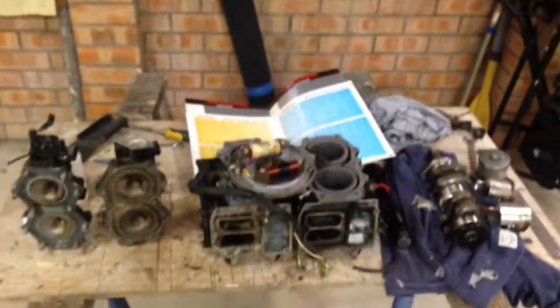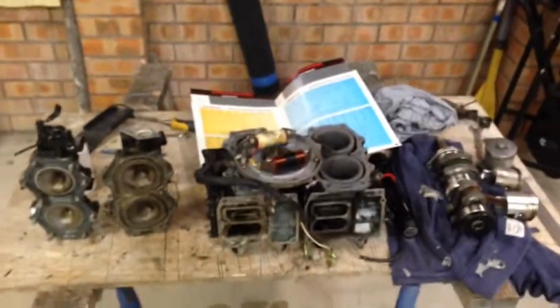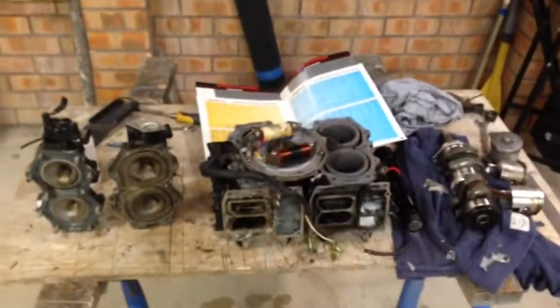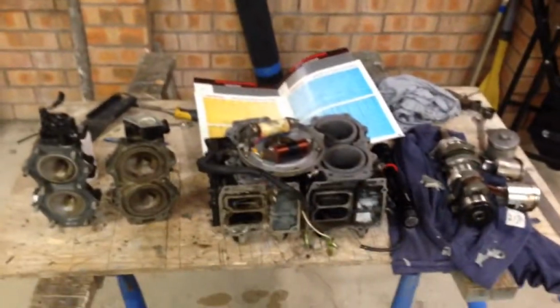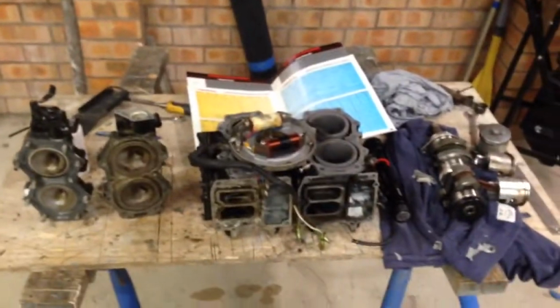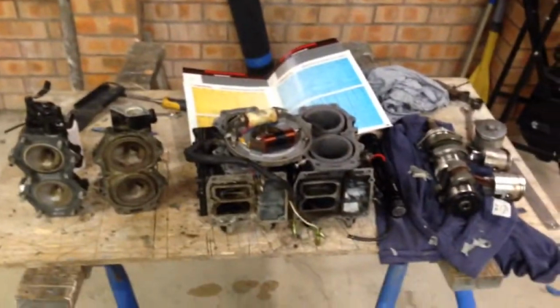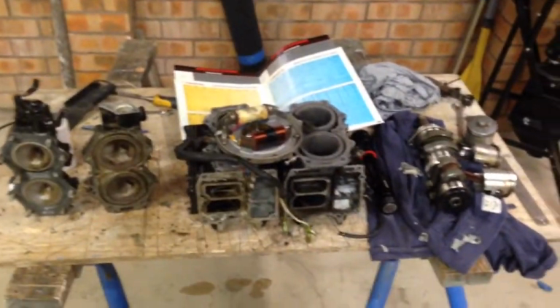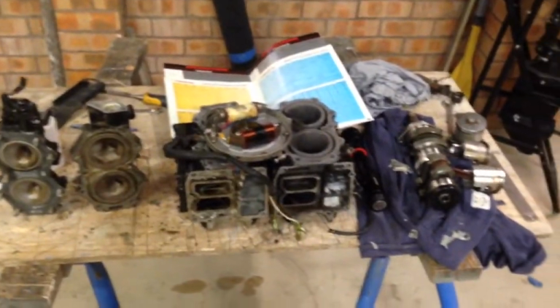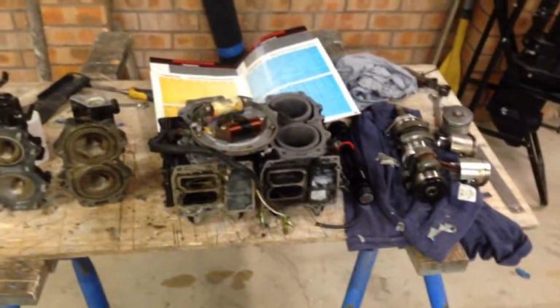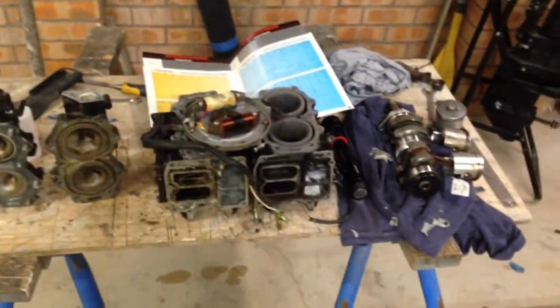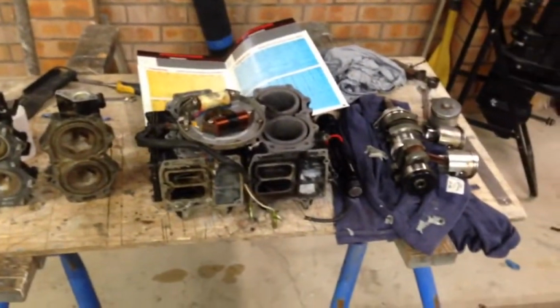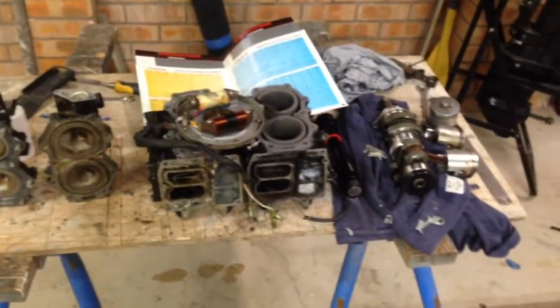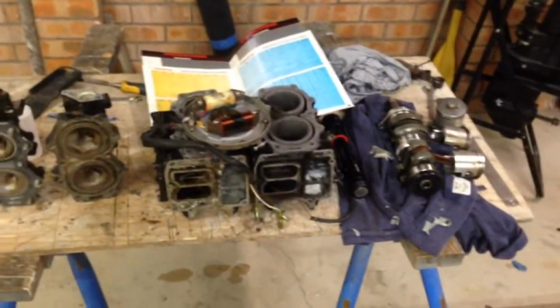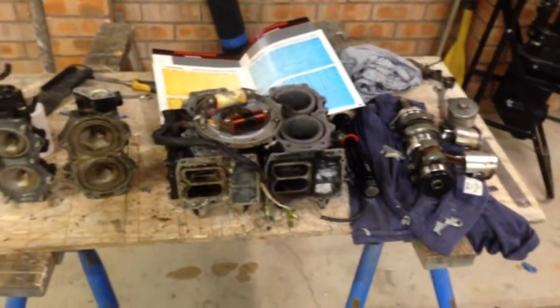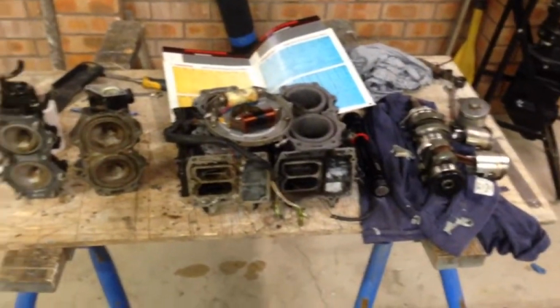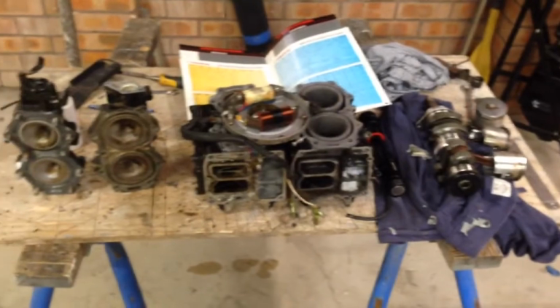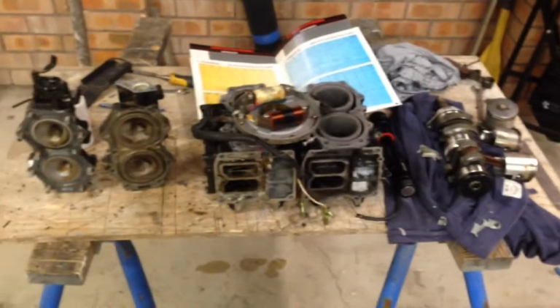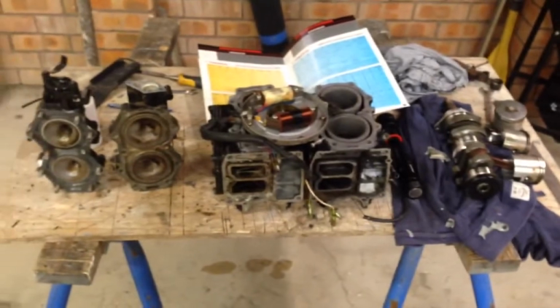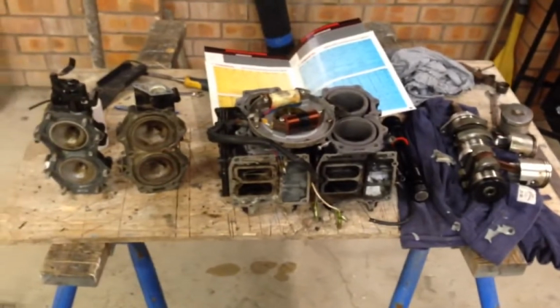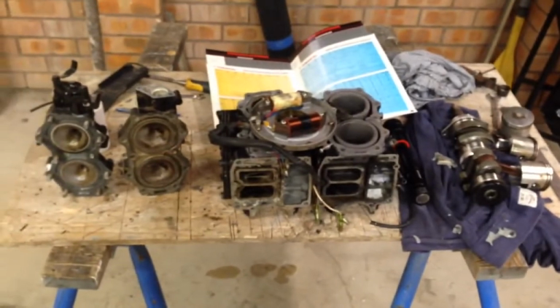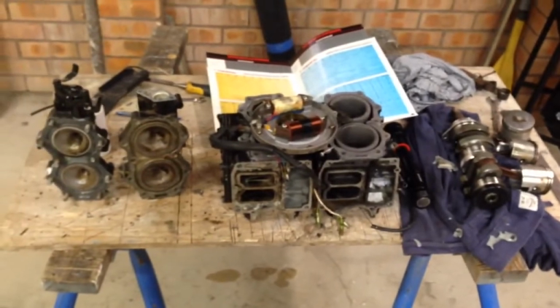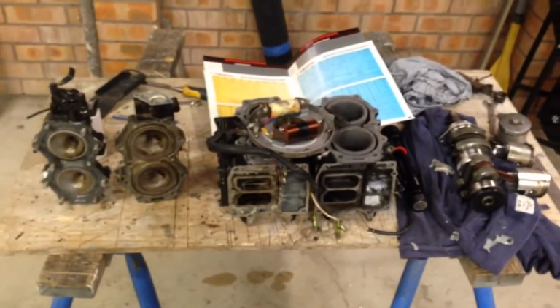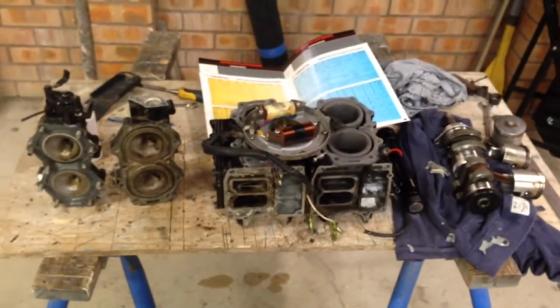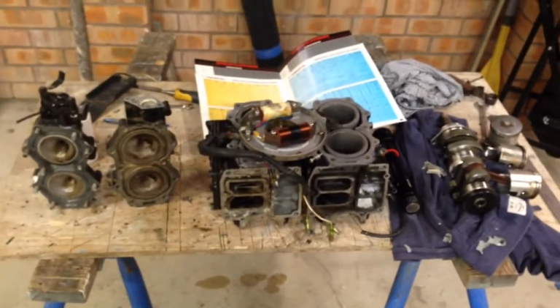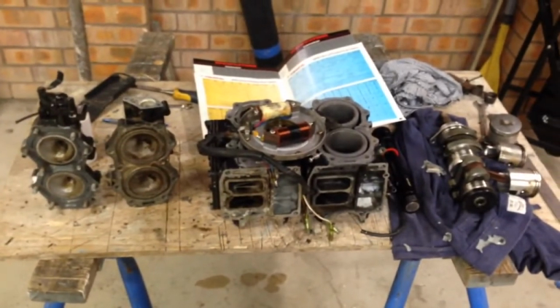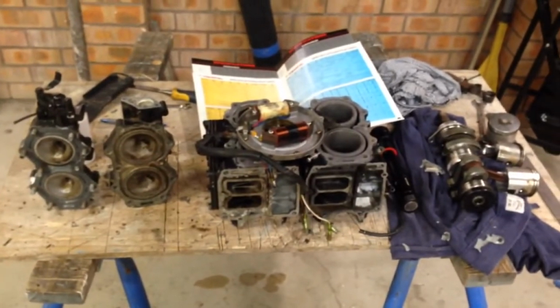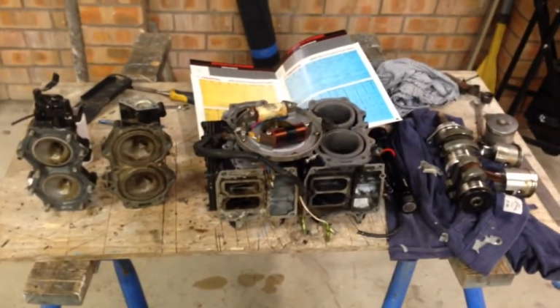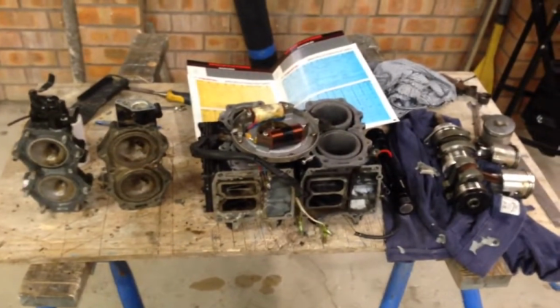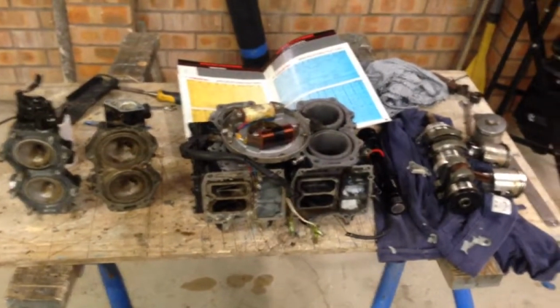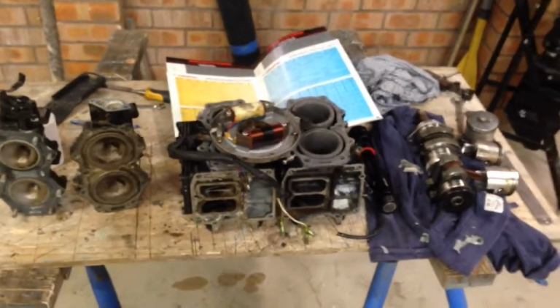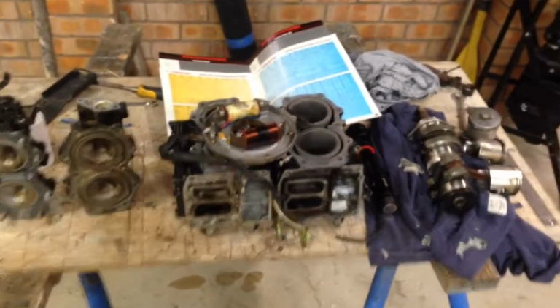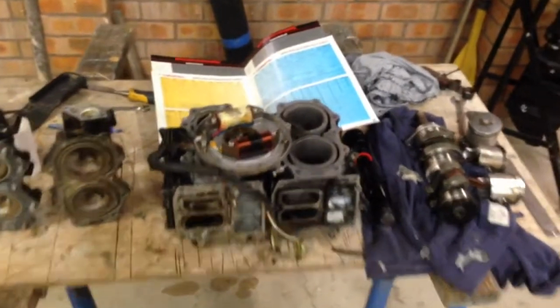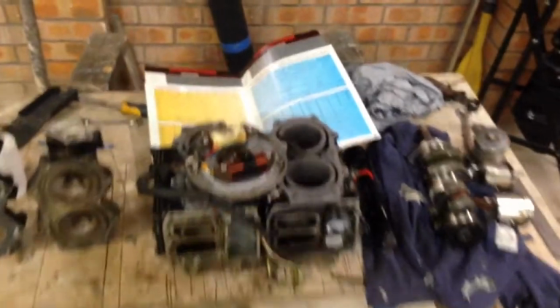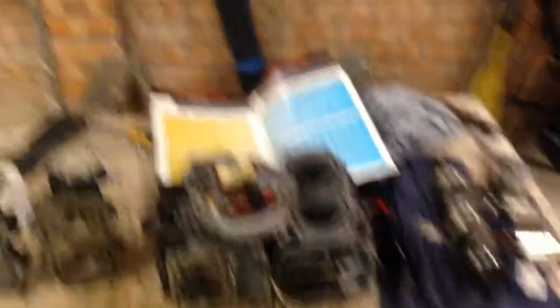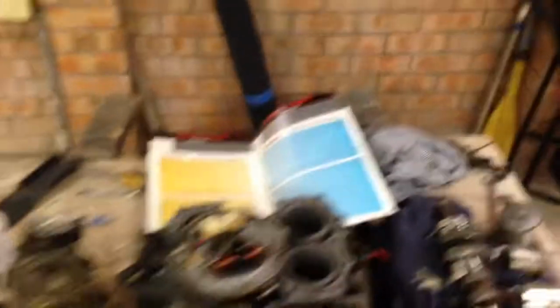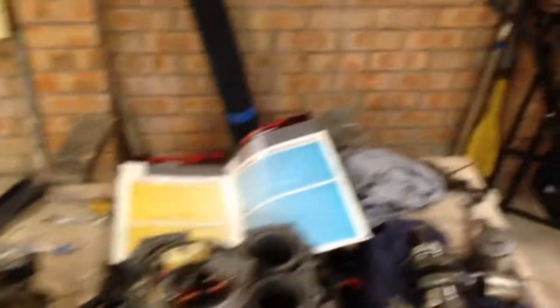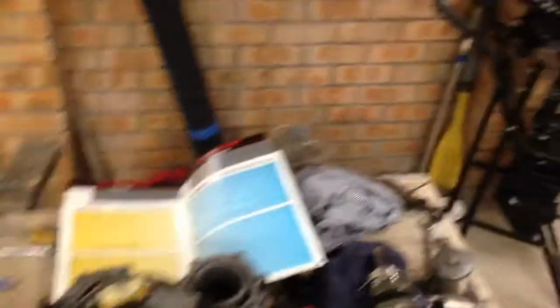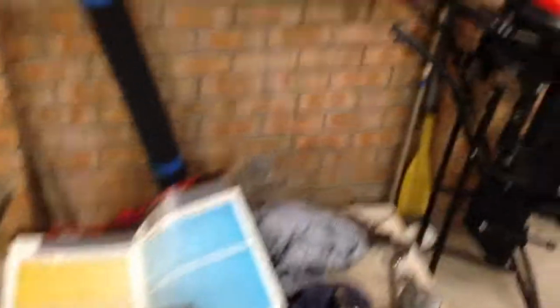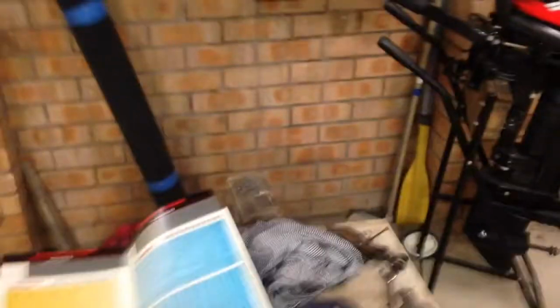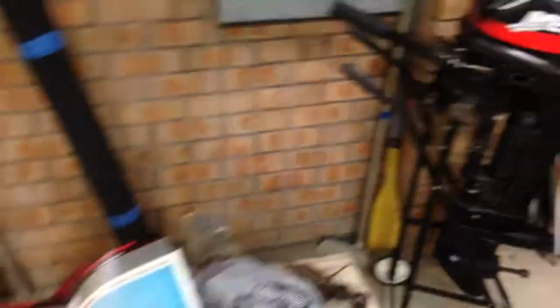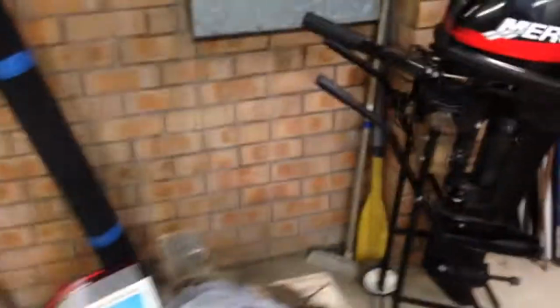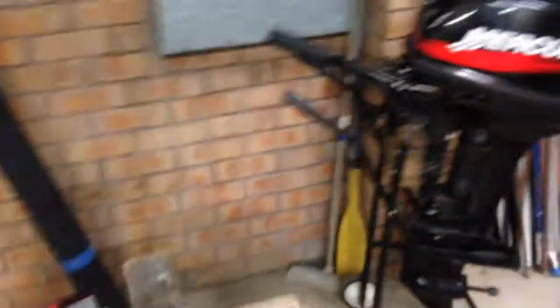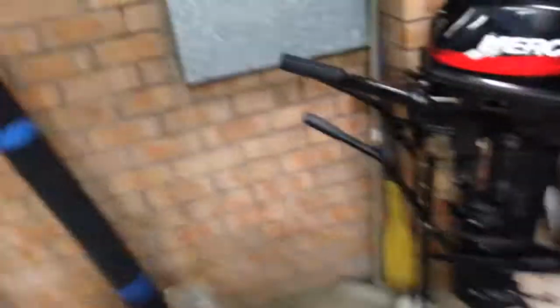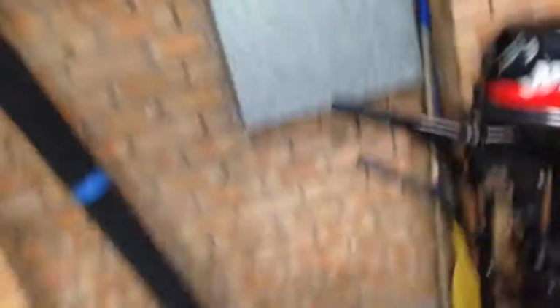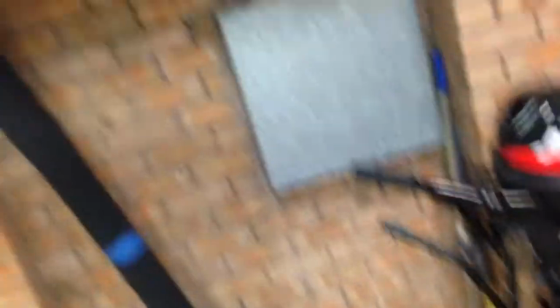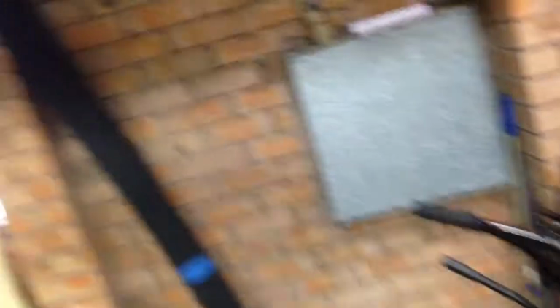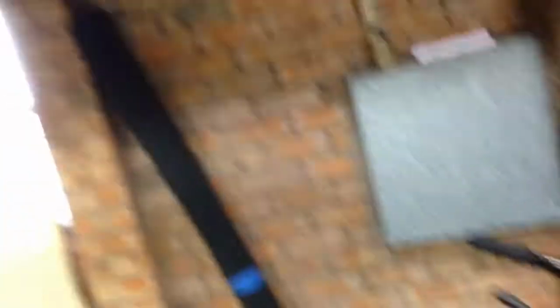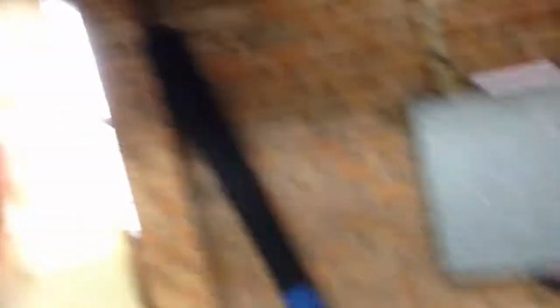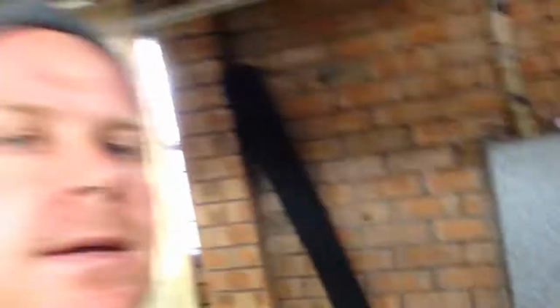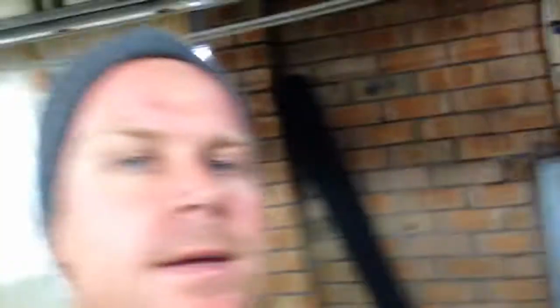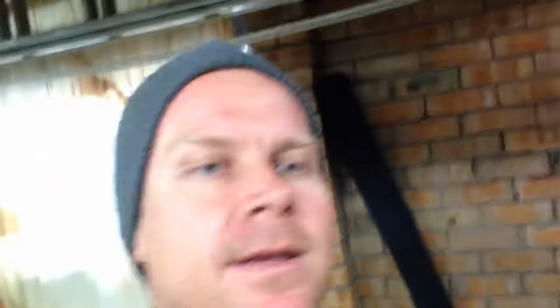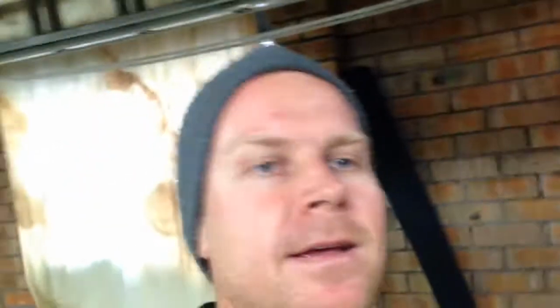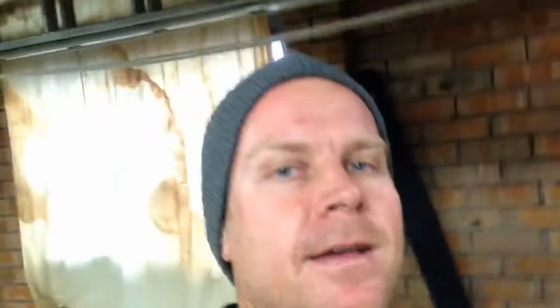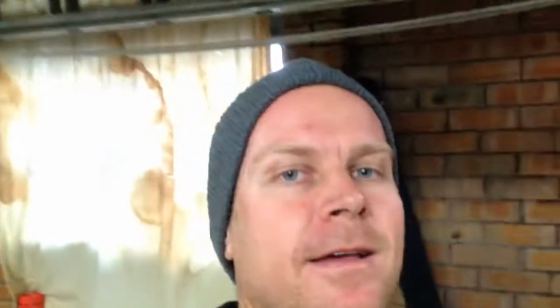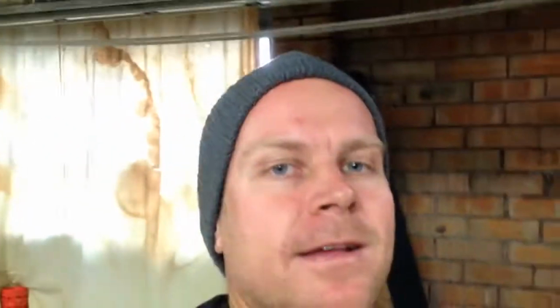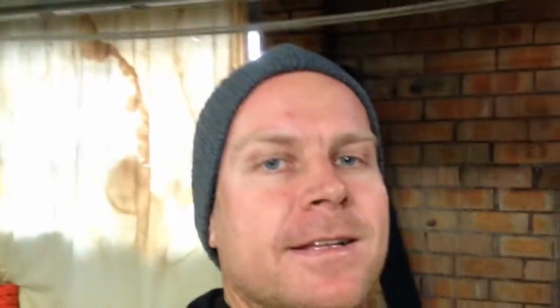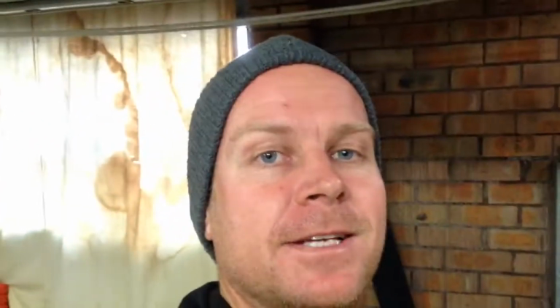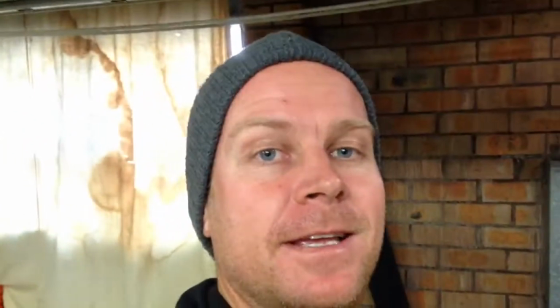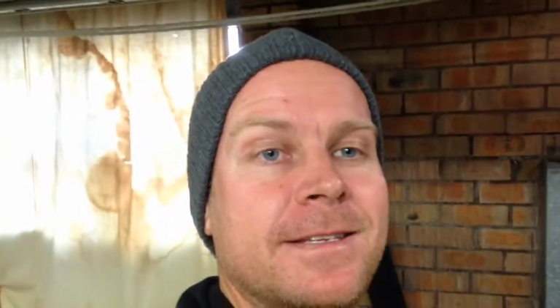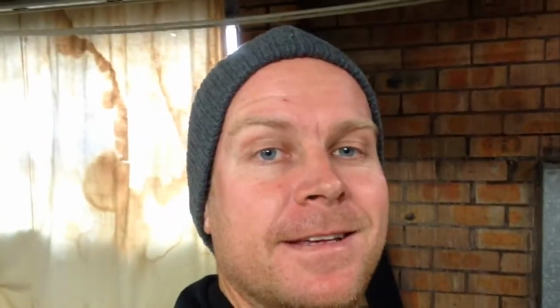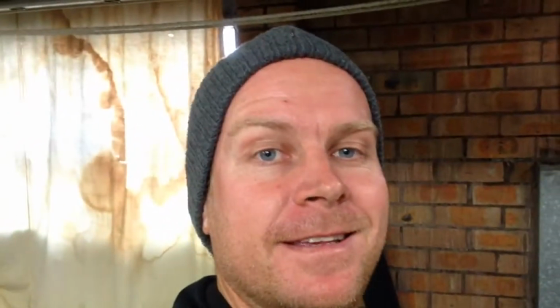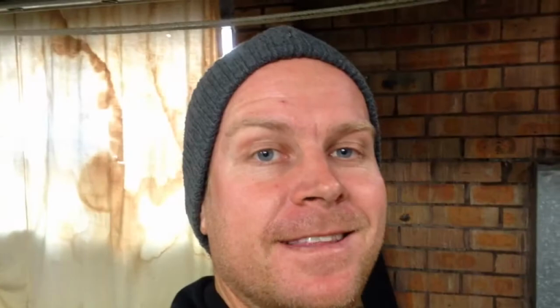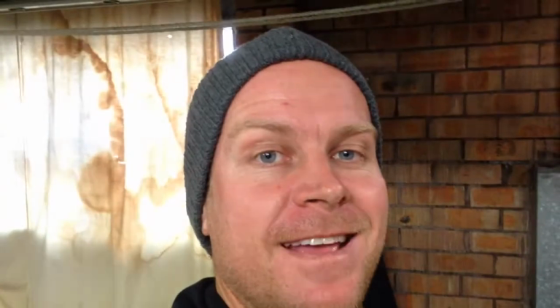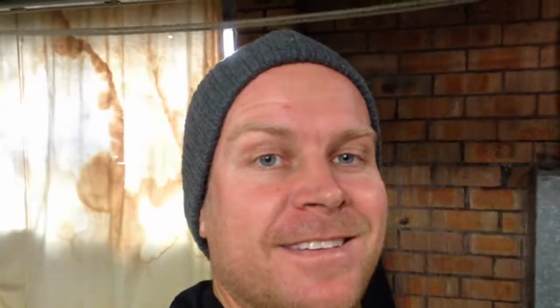Whilst I had all this apart, I thought I'd do a quick video of the insides. Cheers, thanks.